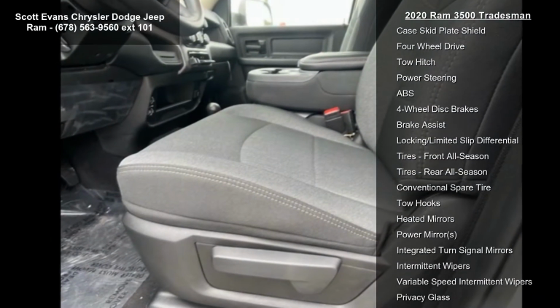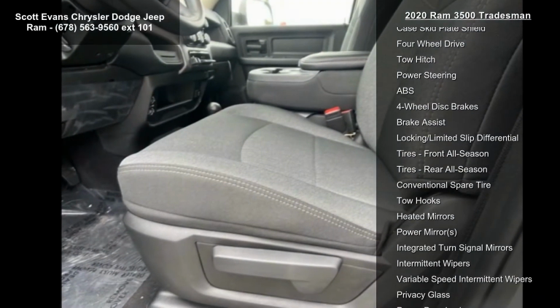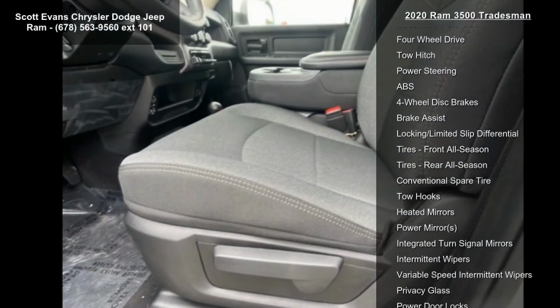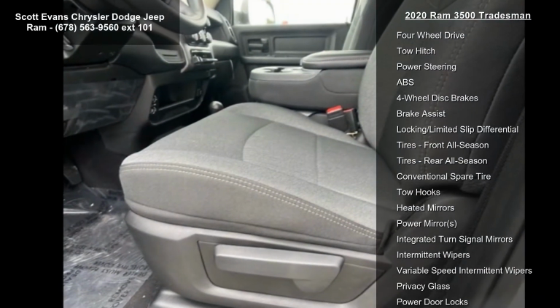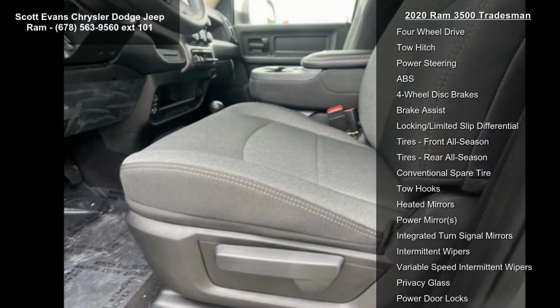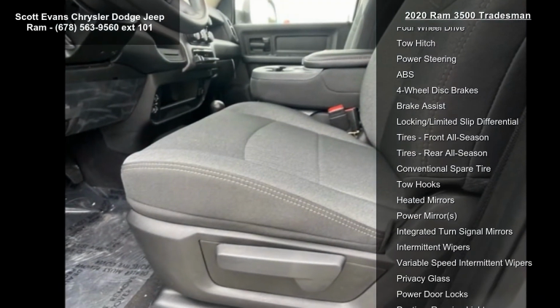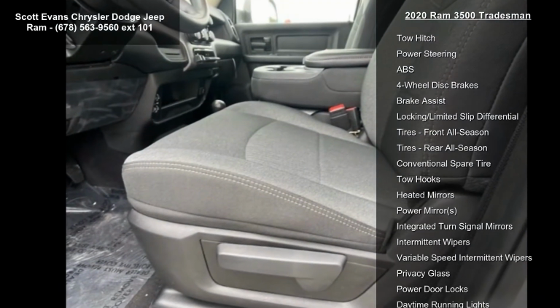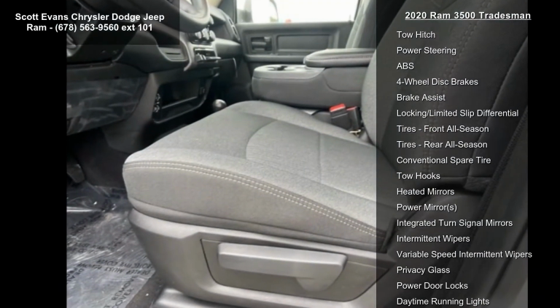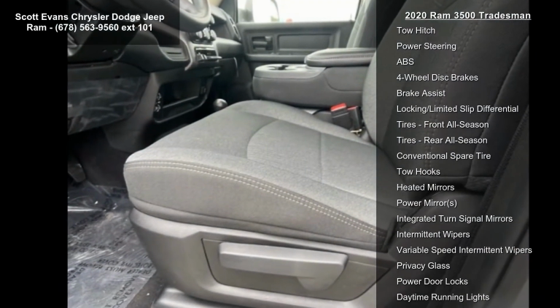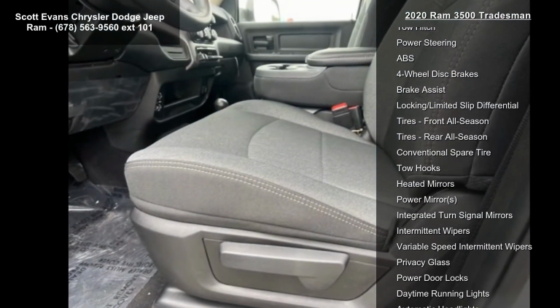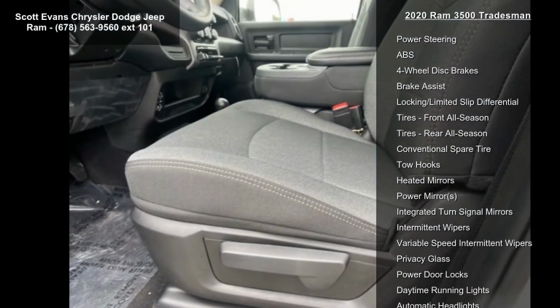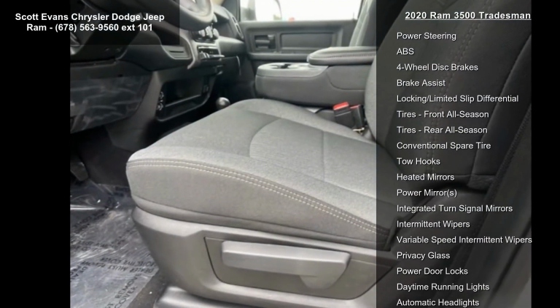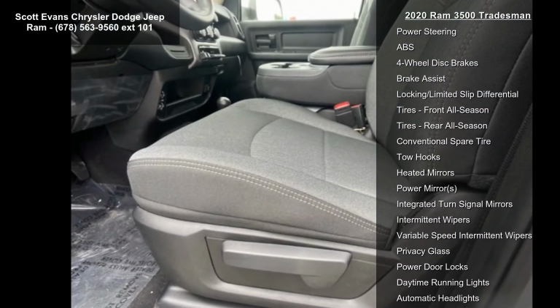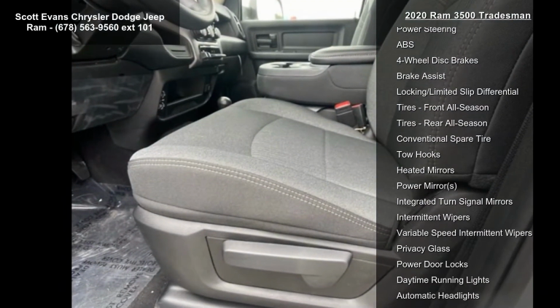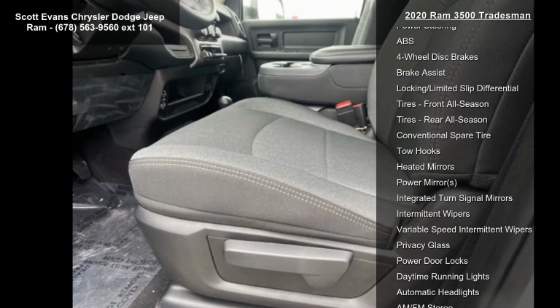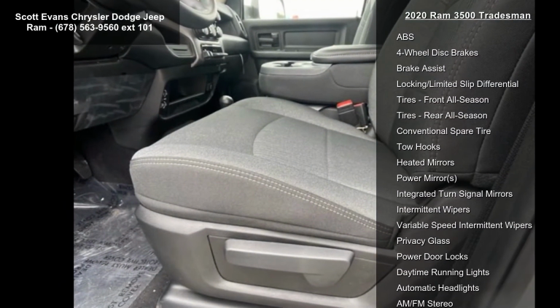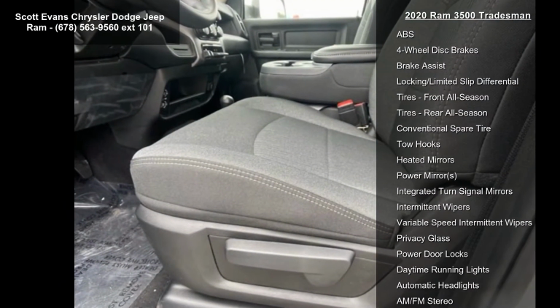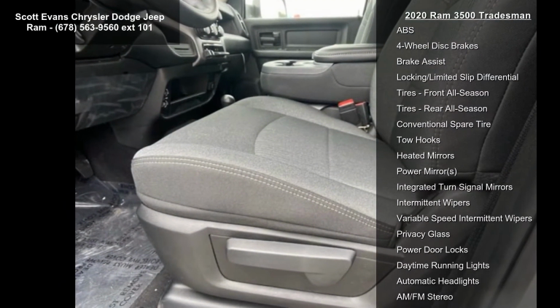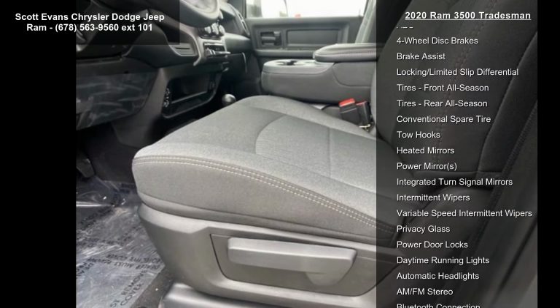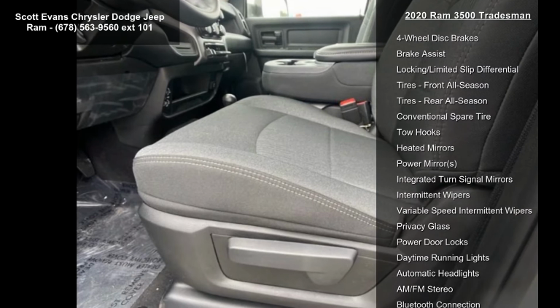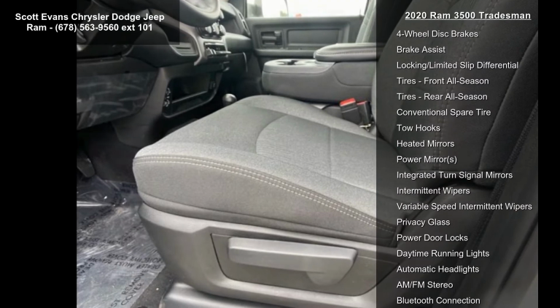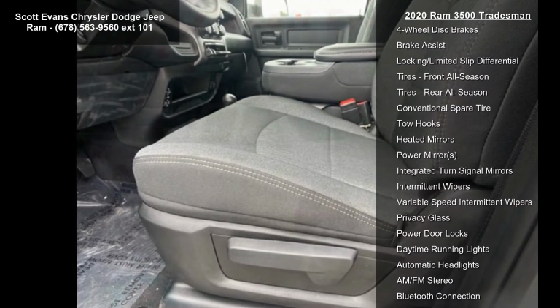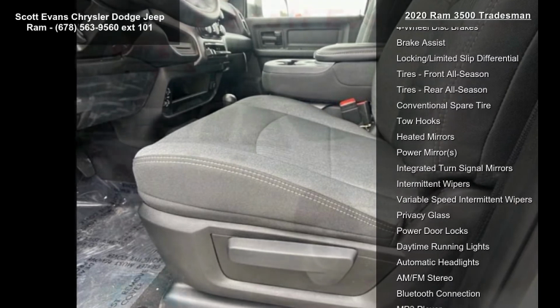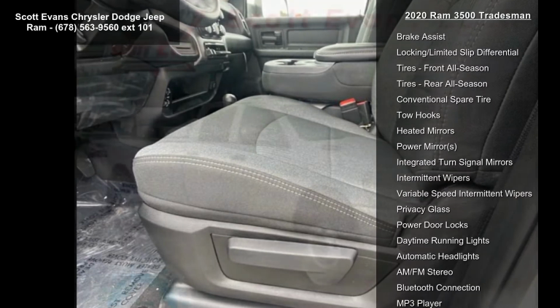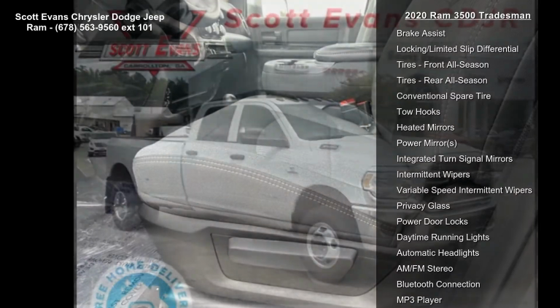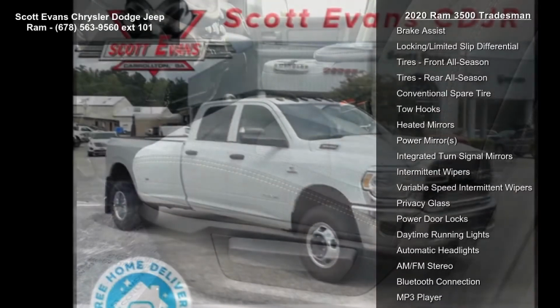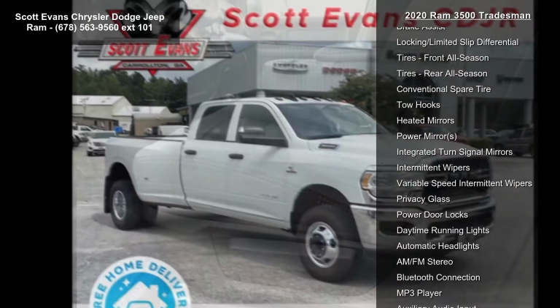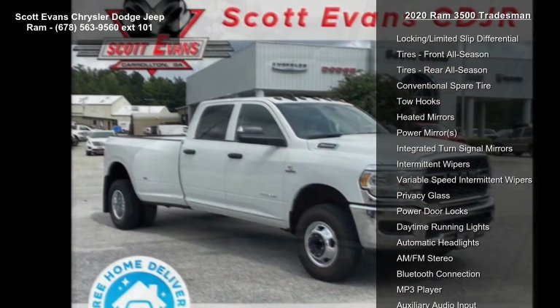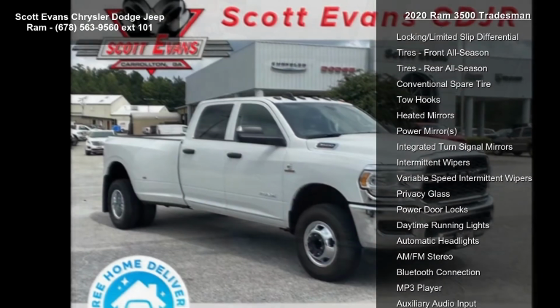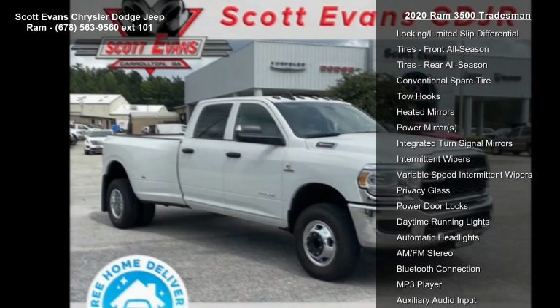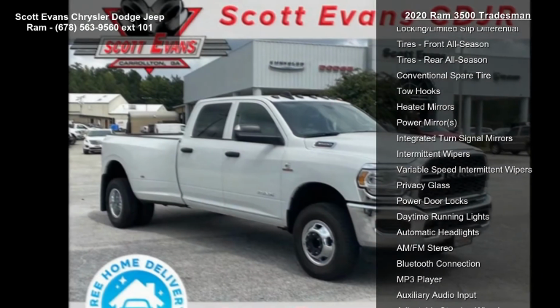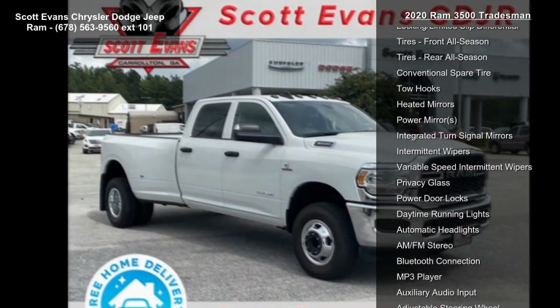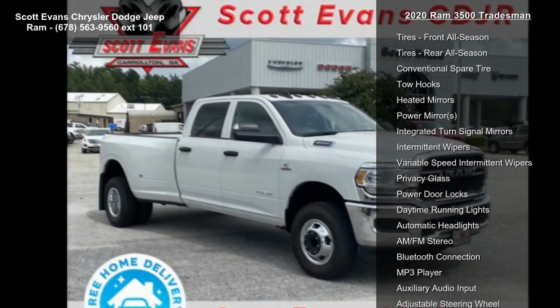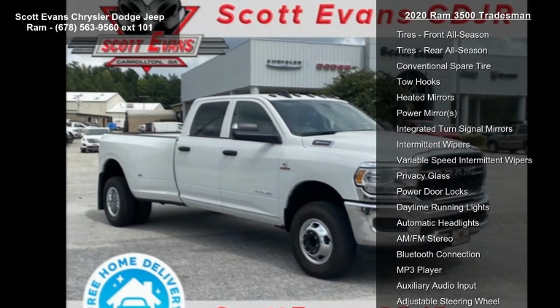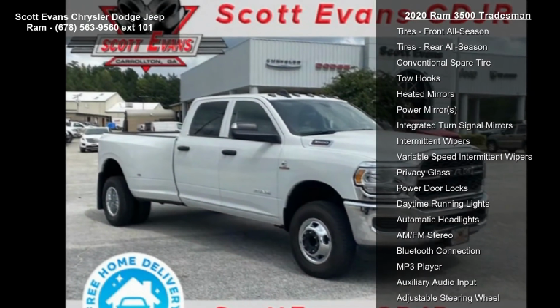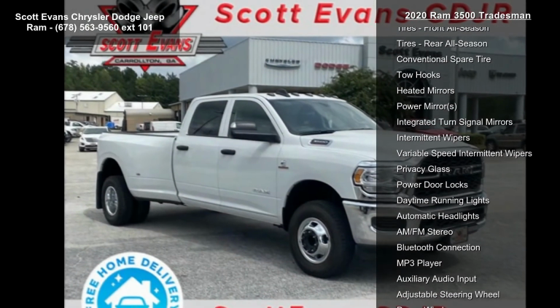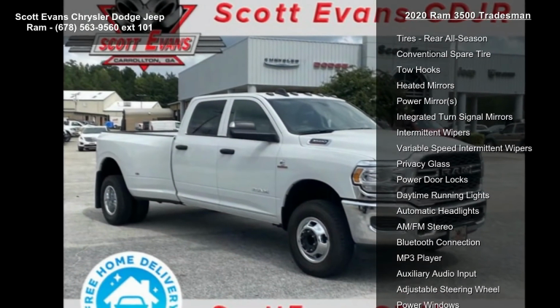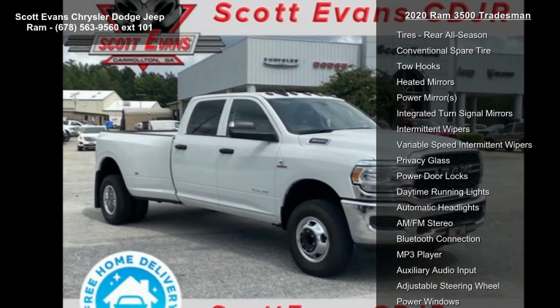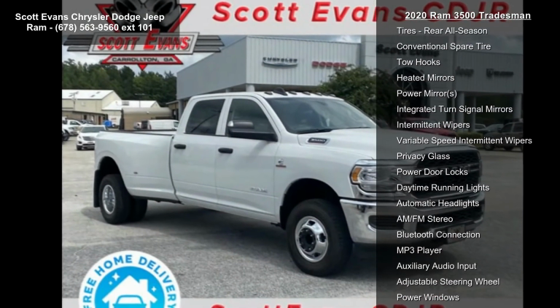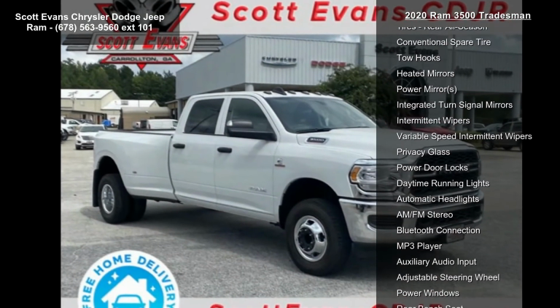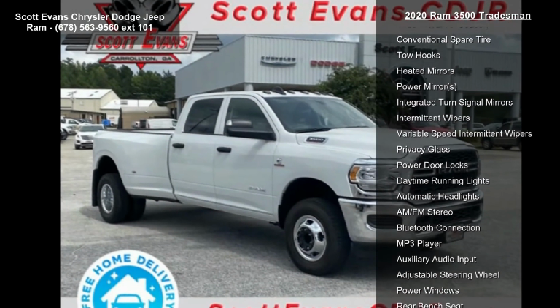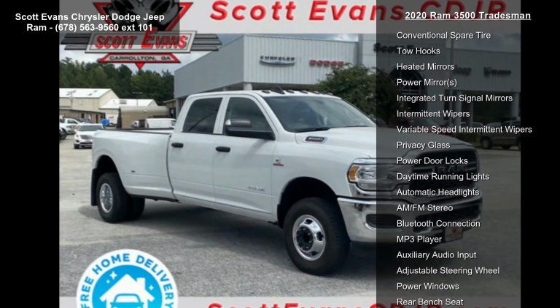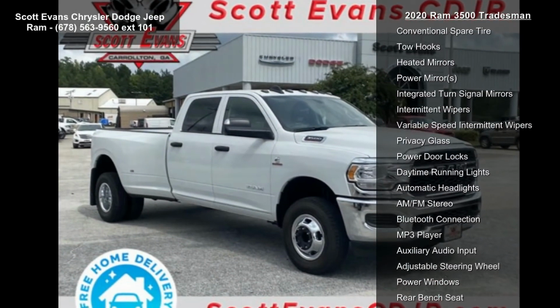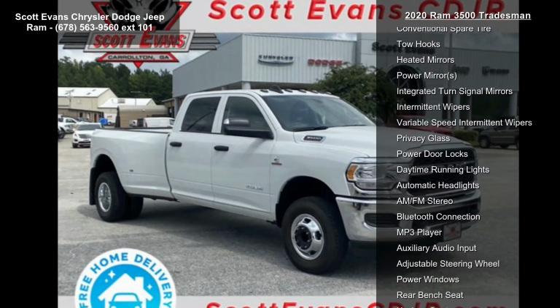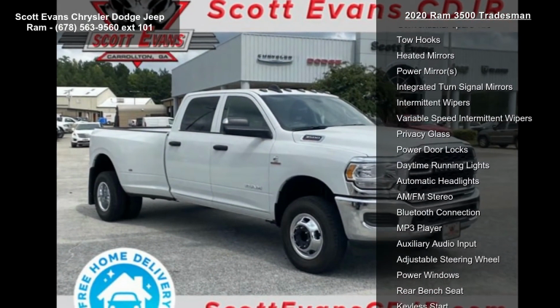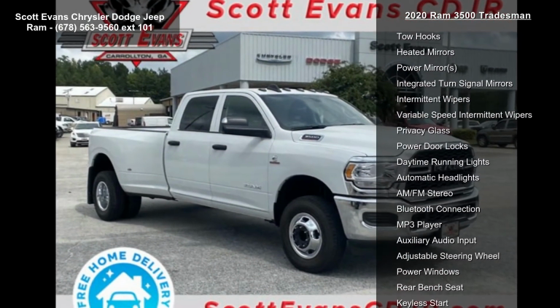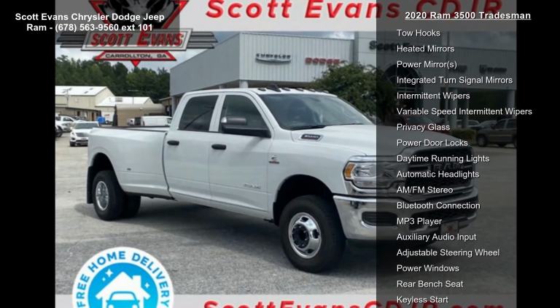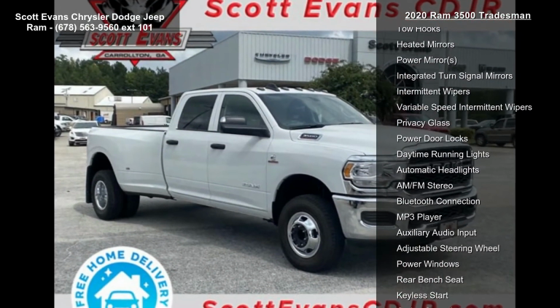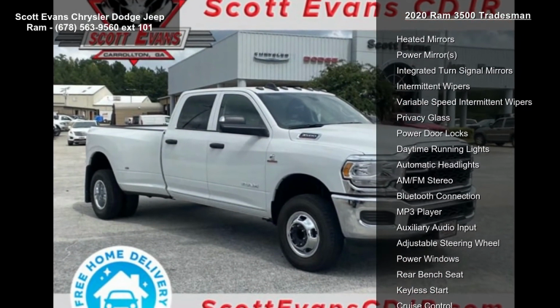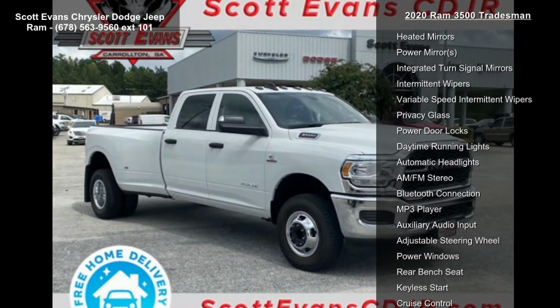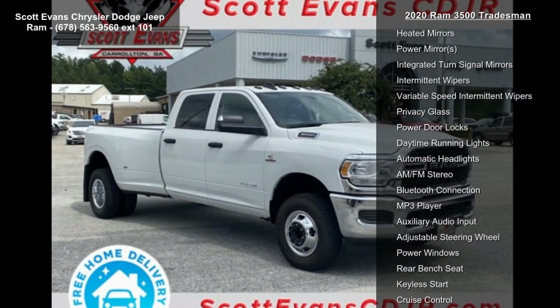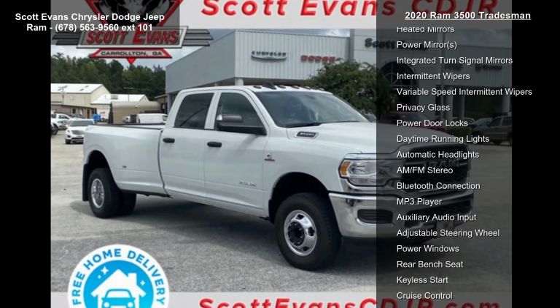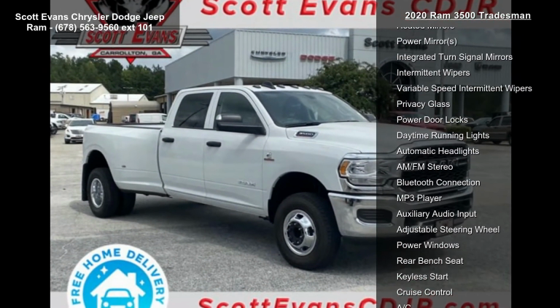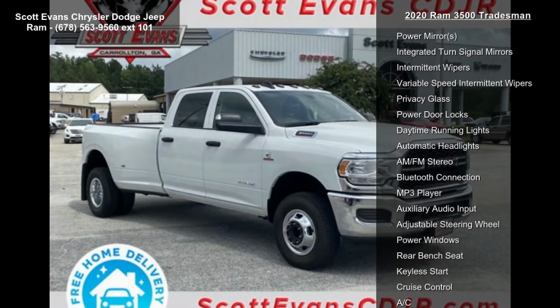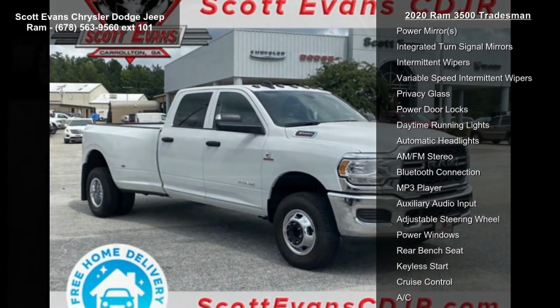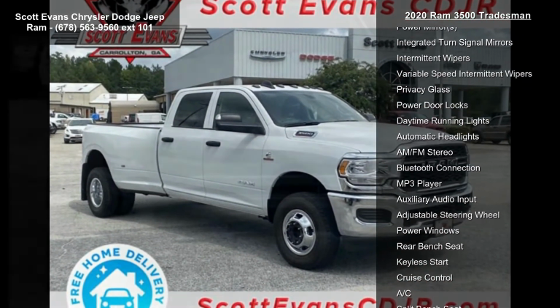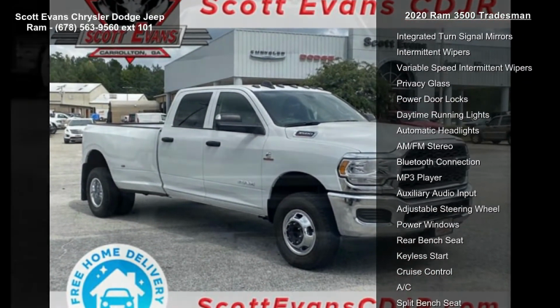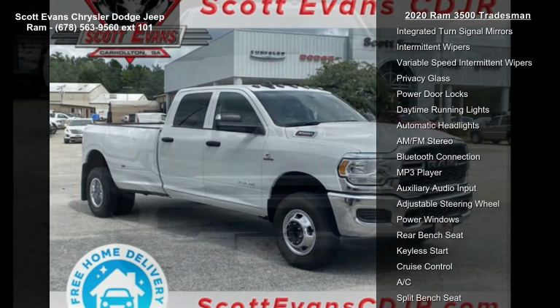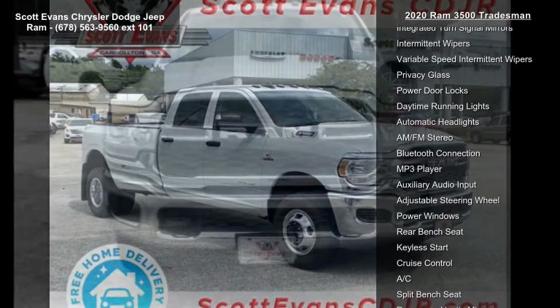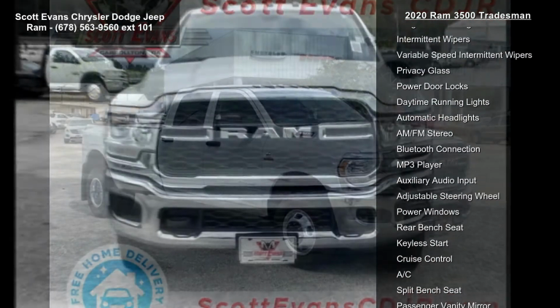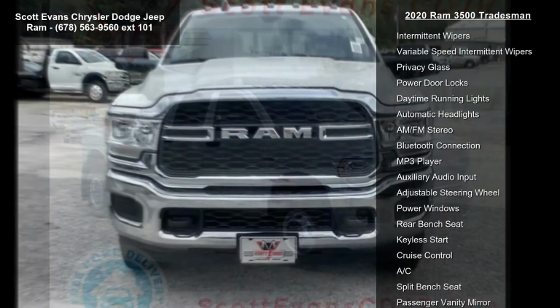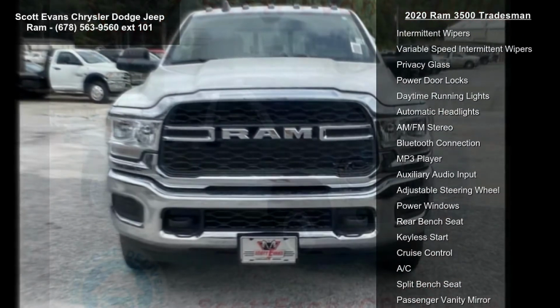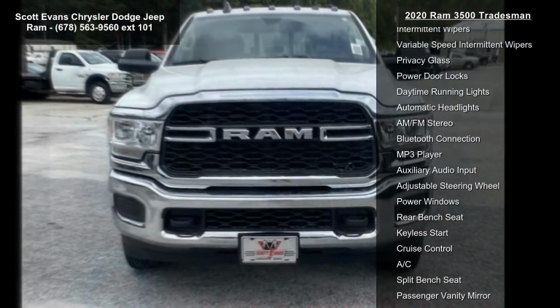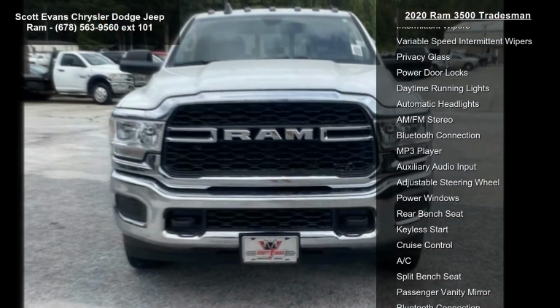Chrome appearance group included: bright rear bumper, chrome grille surround, matte black mesh with chrome grille, bright front bumper.